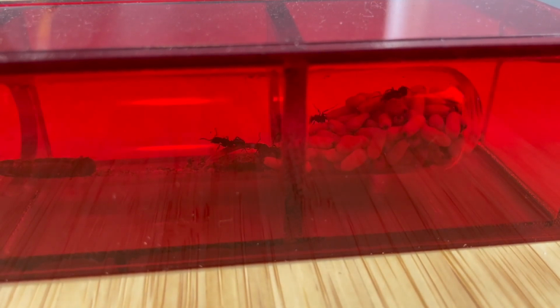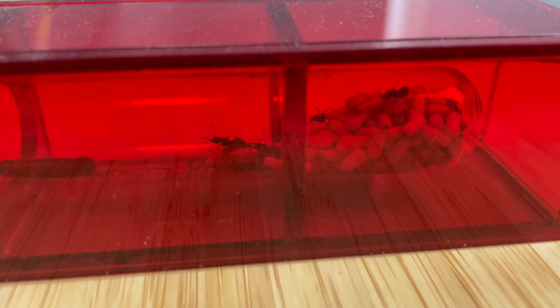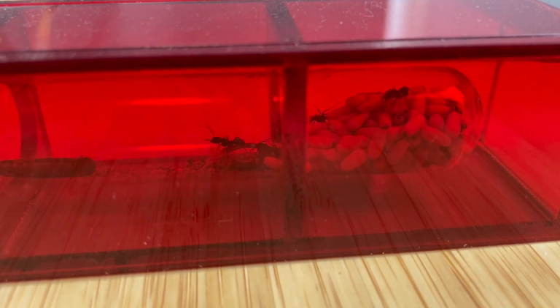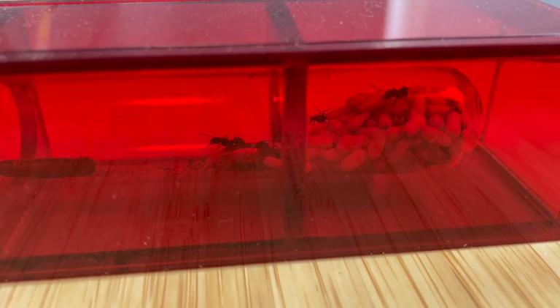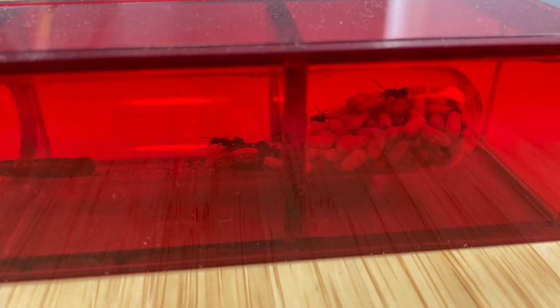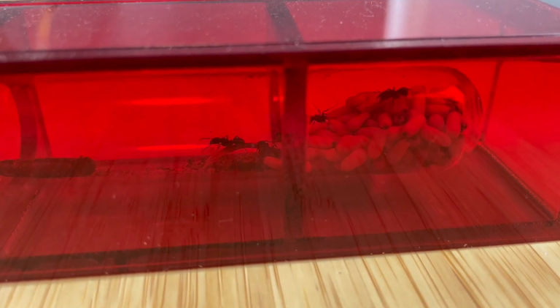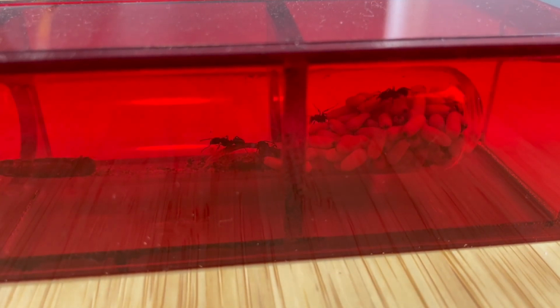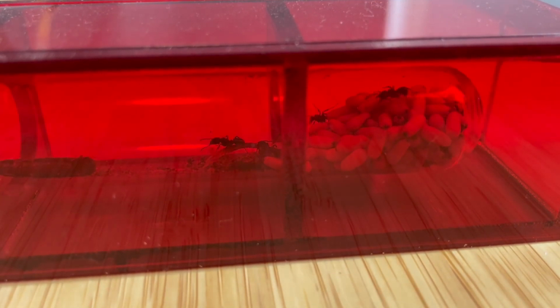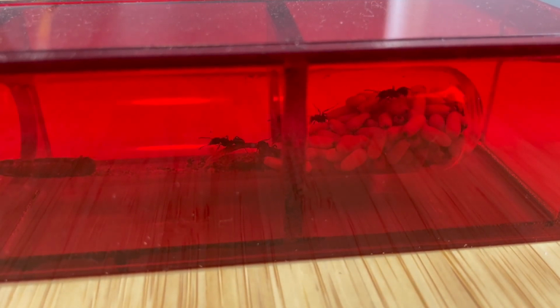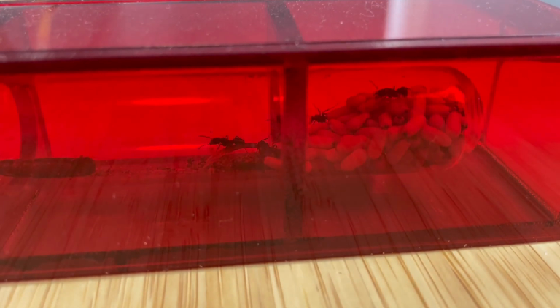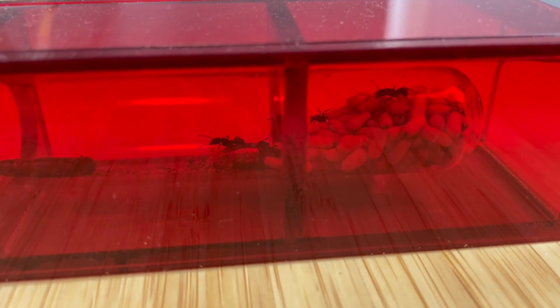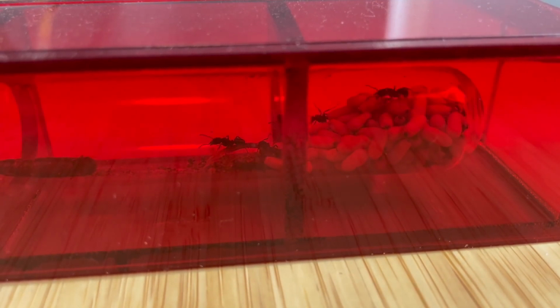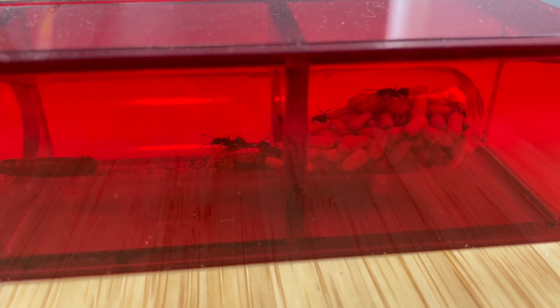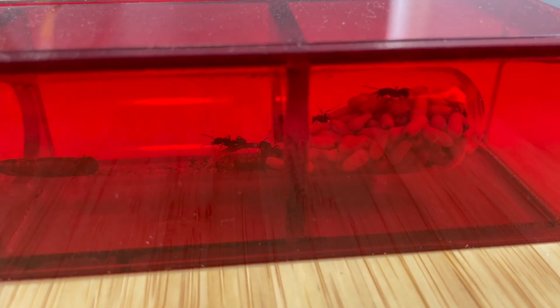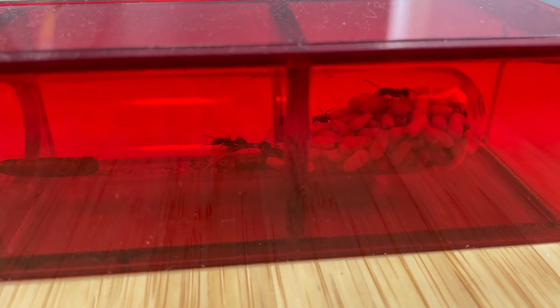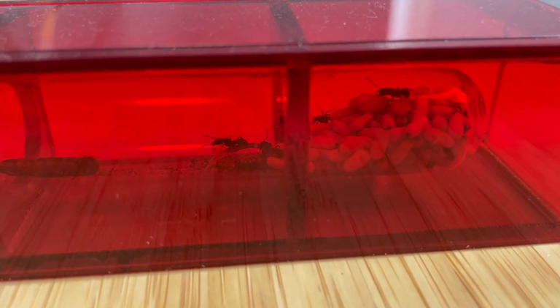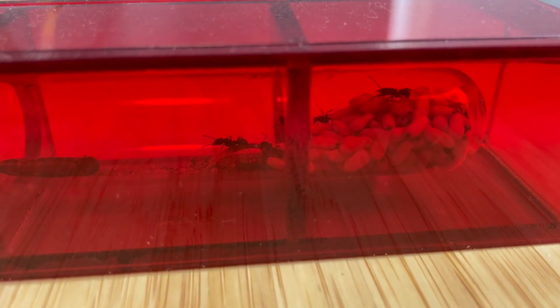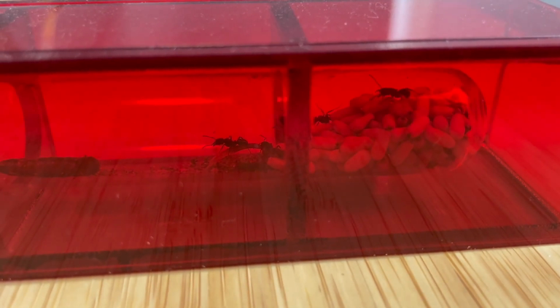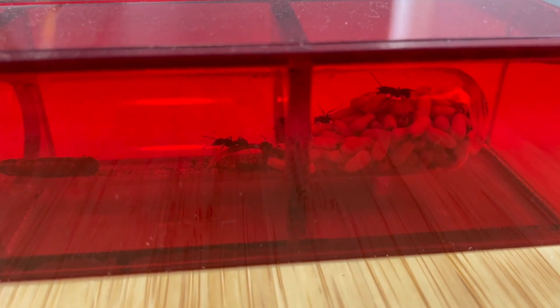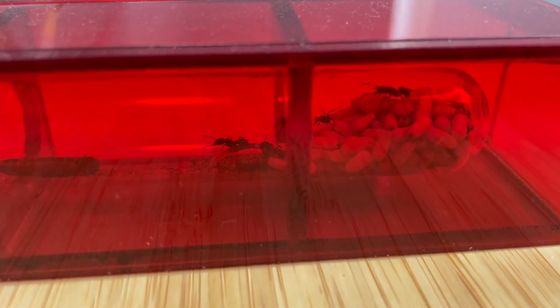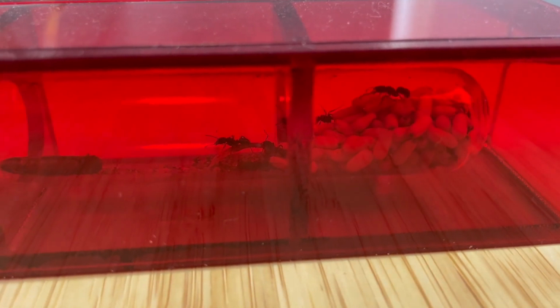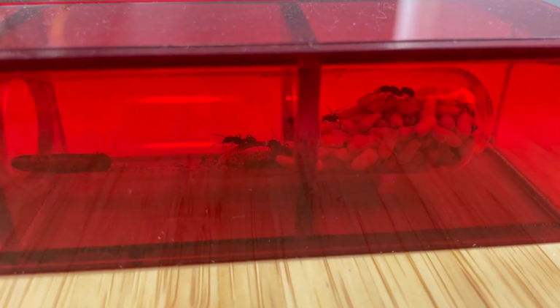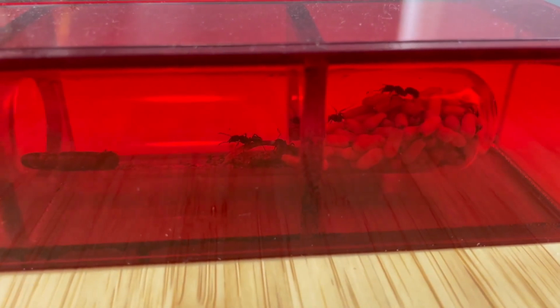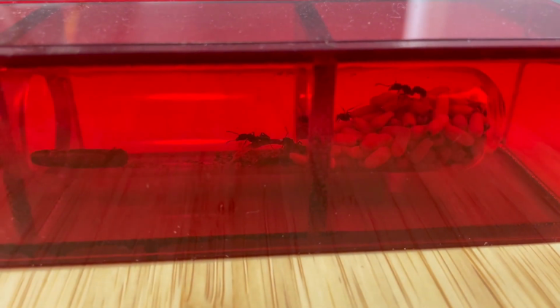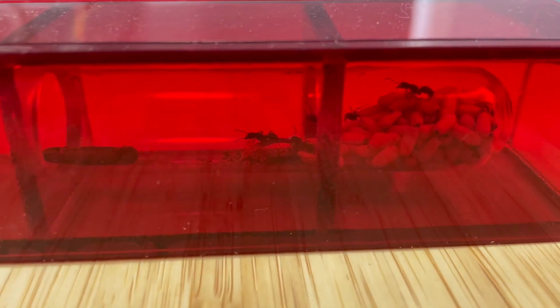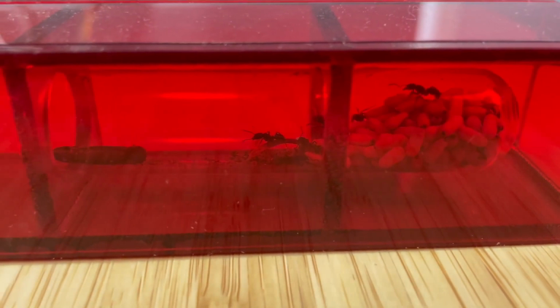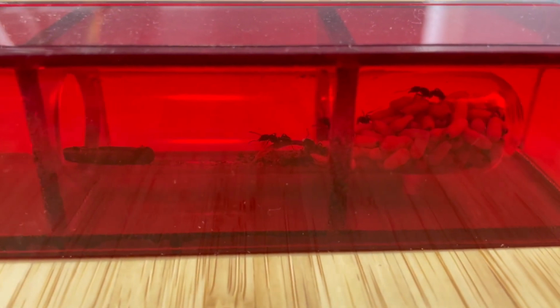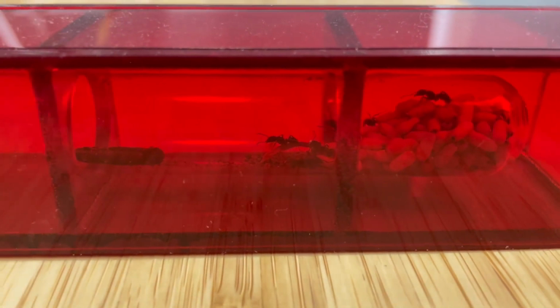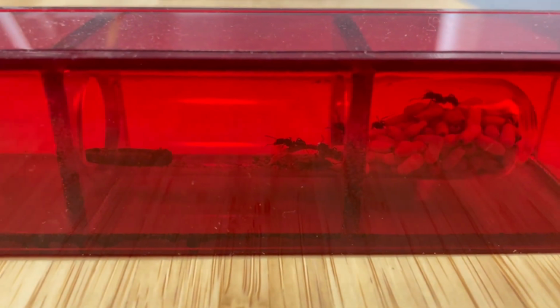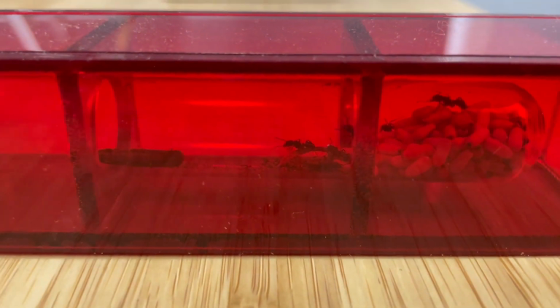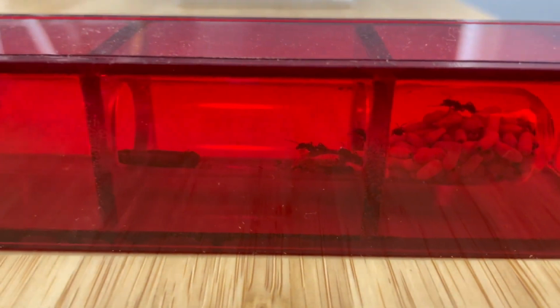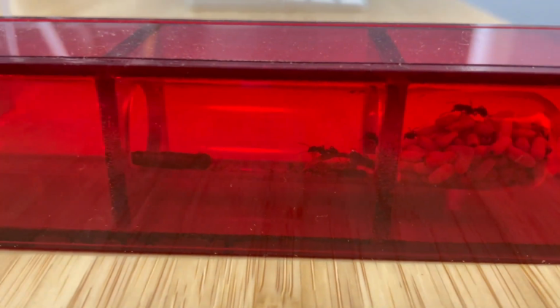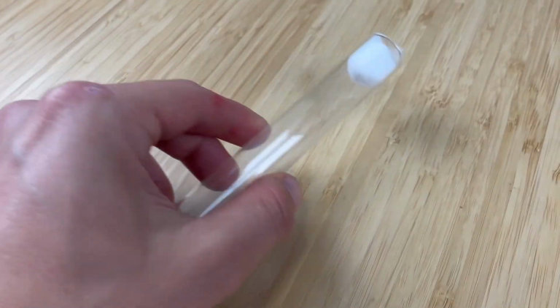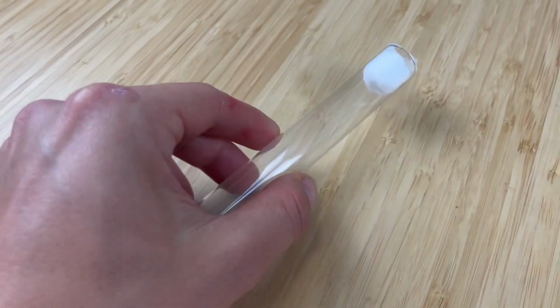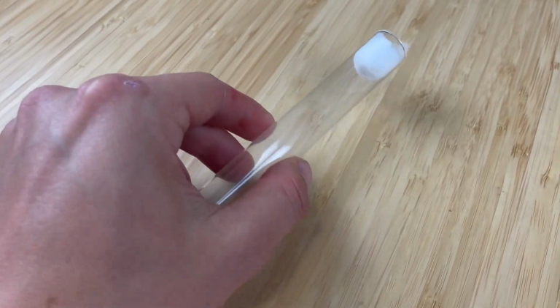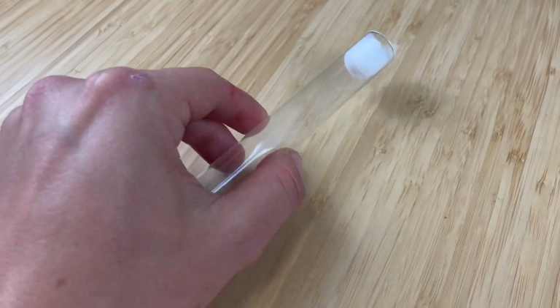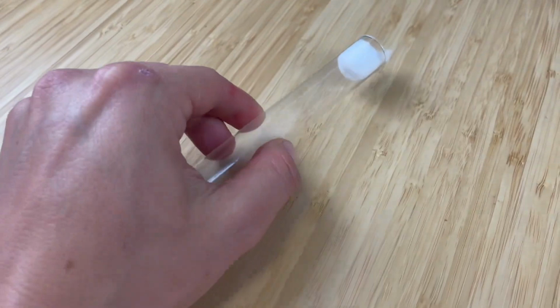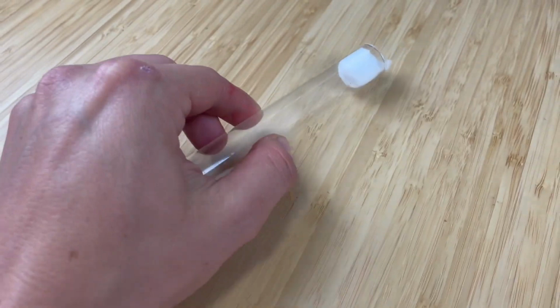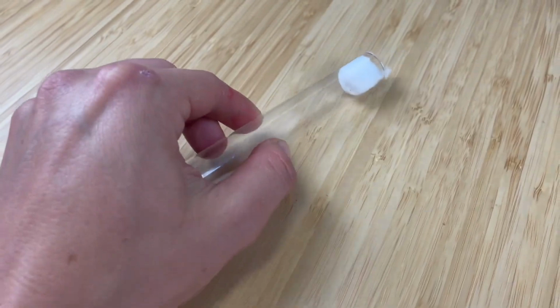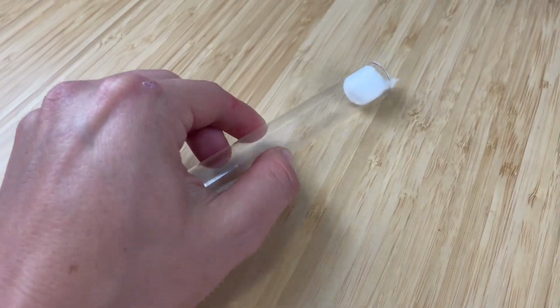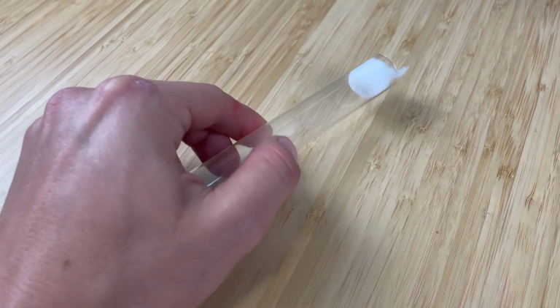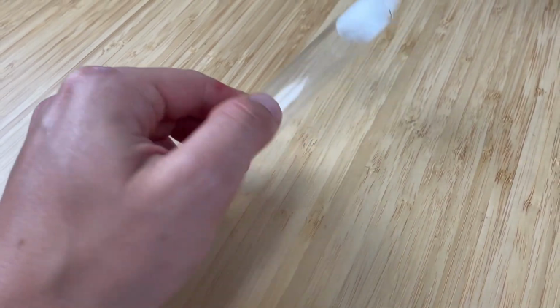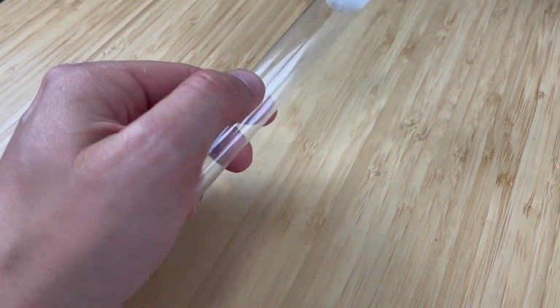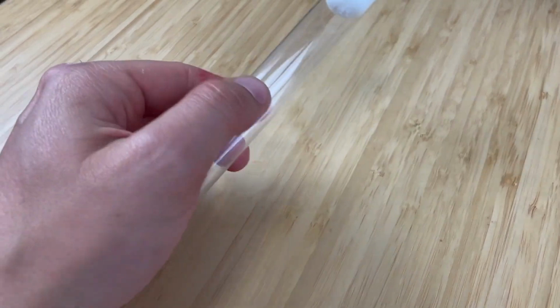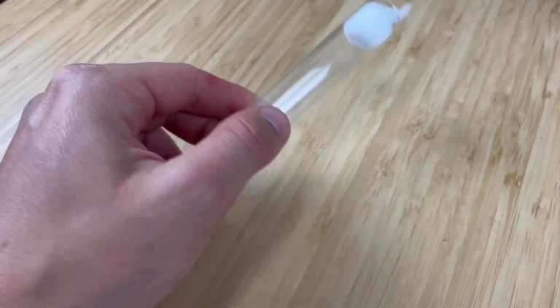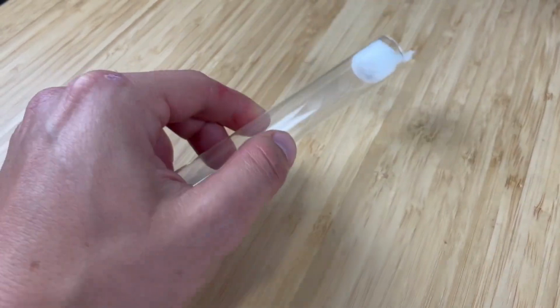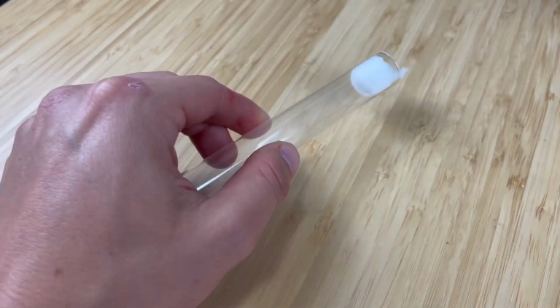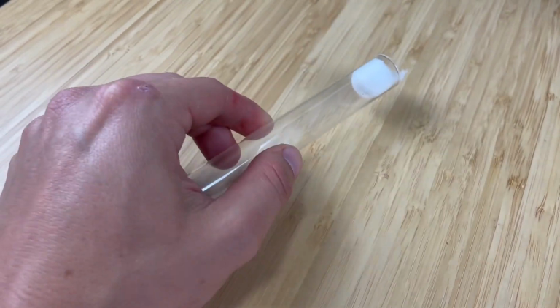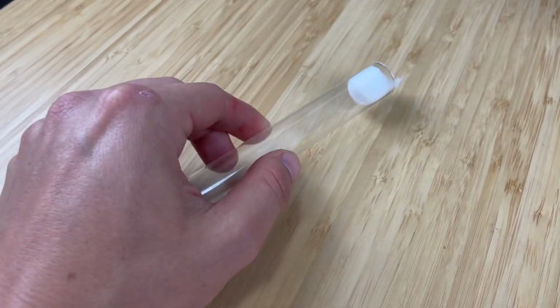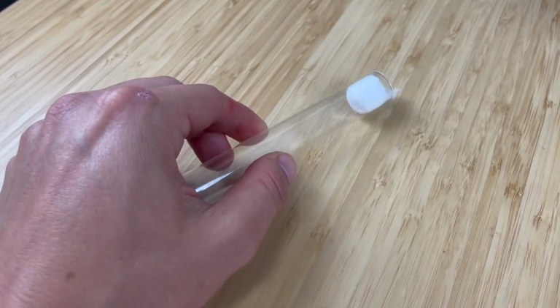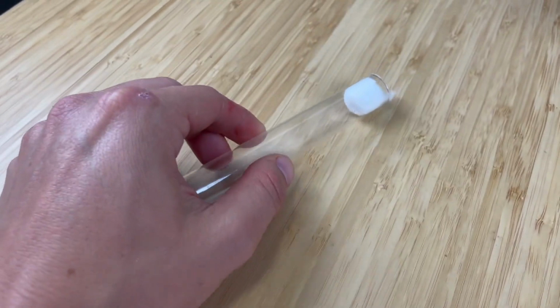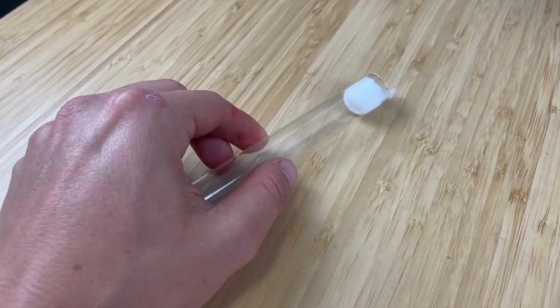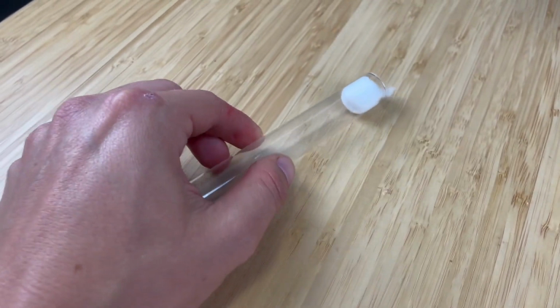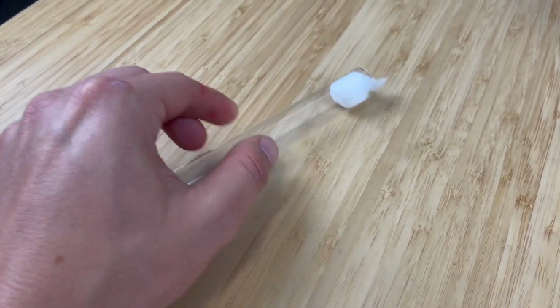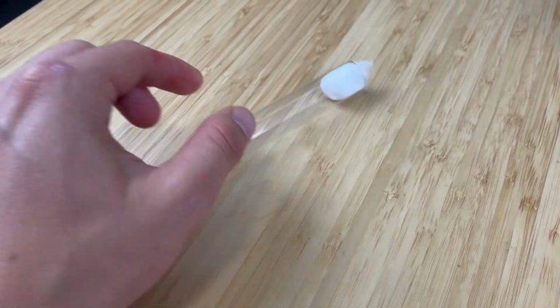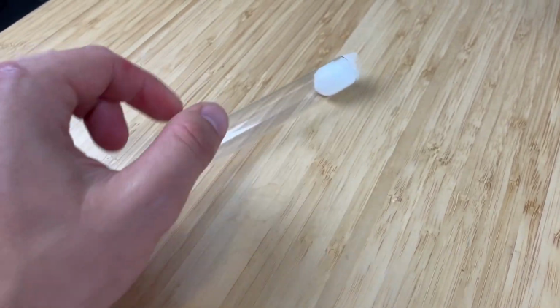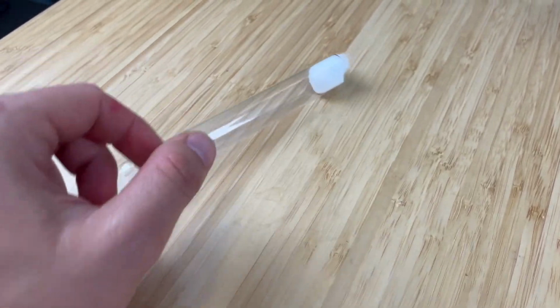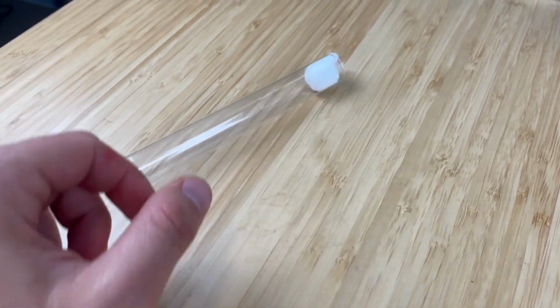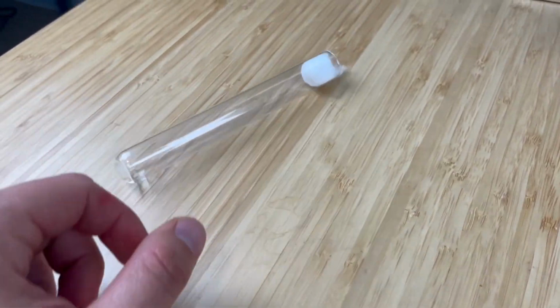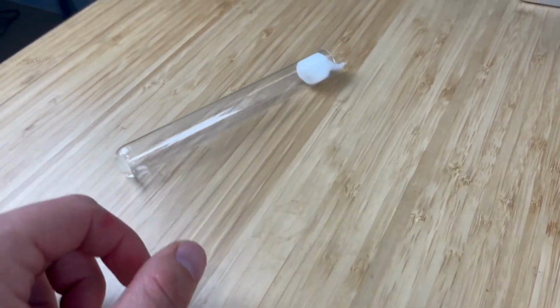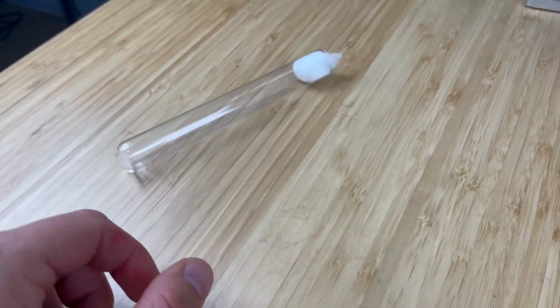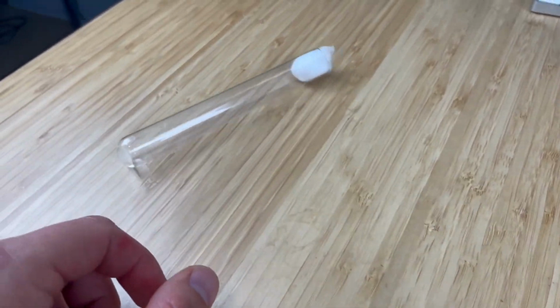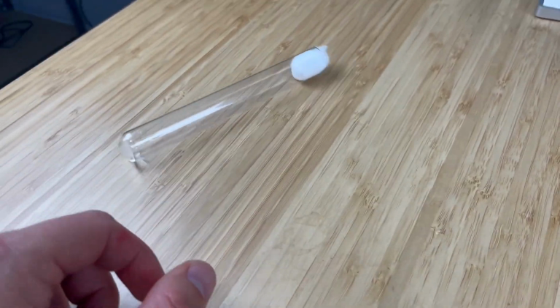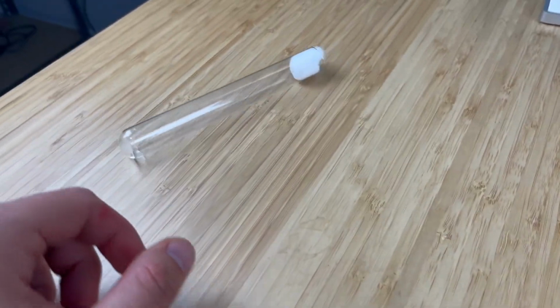It's also worth mentioning that when you inspect your test tube setups, if you place them on a flat surface, be careful that they don't roll around.